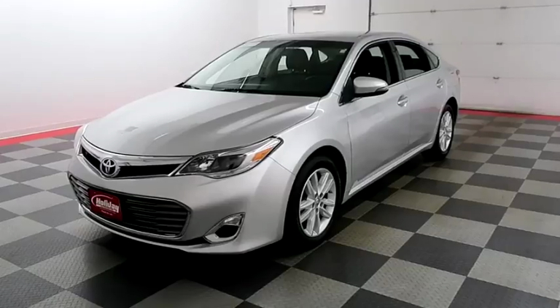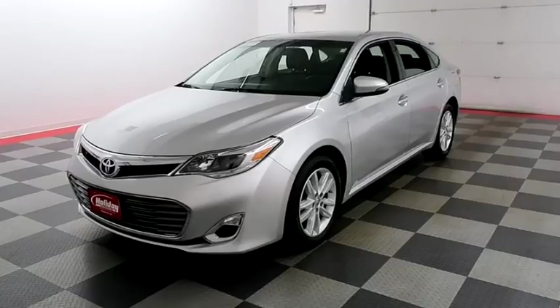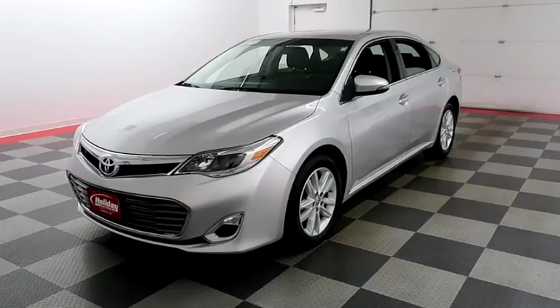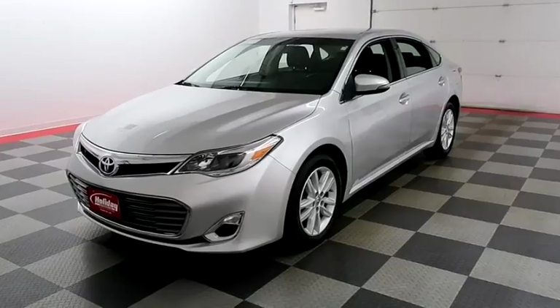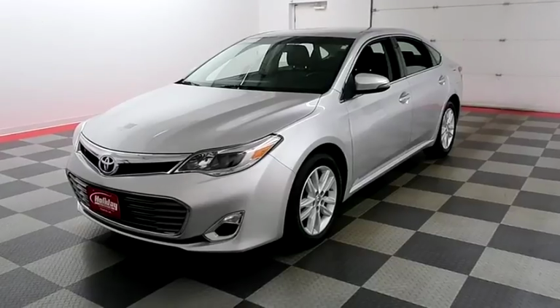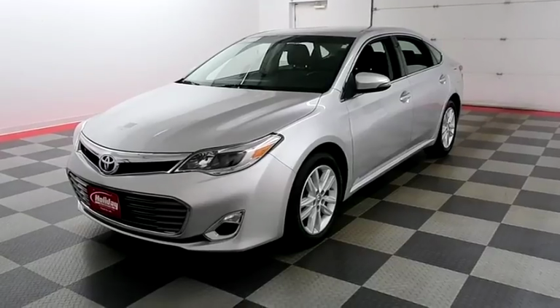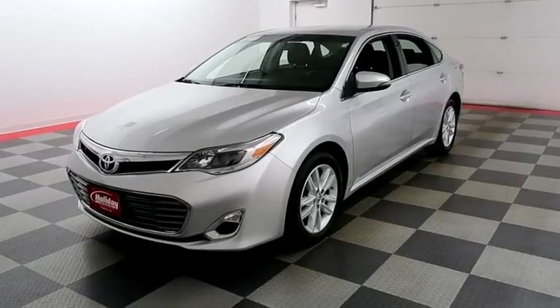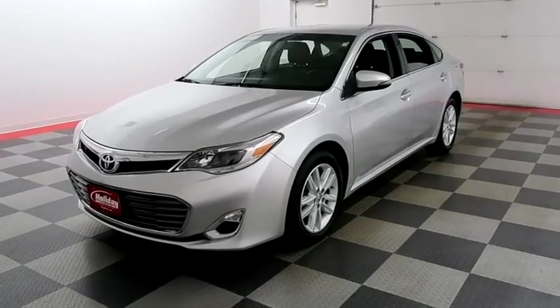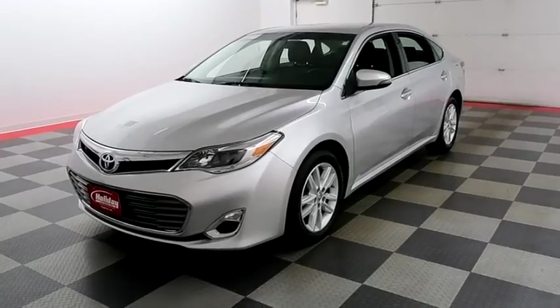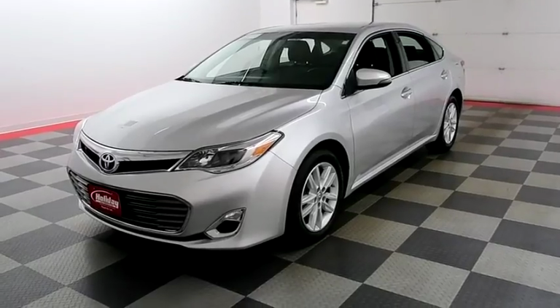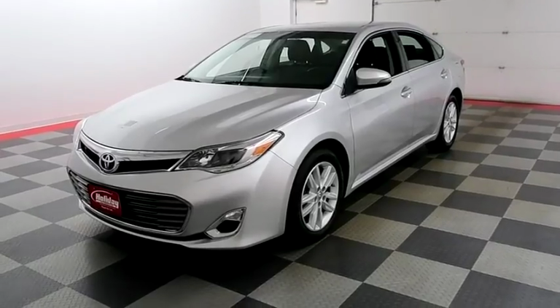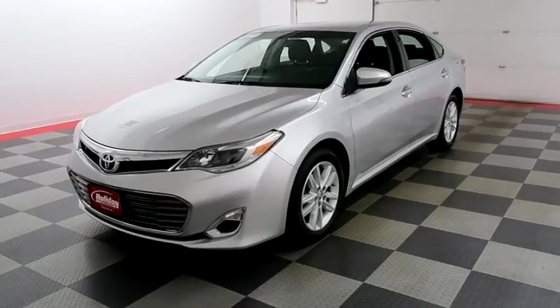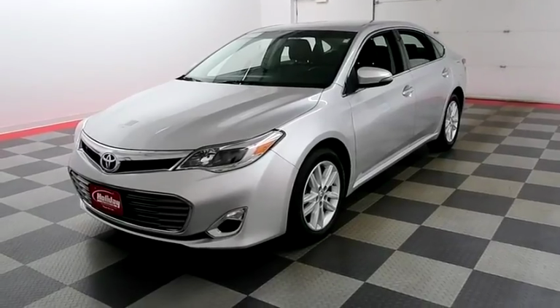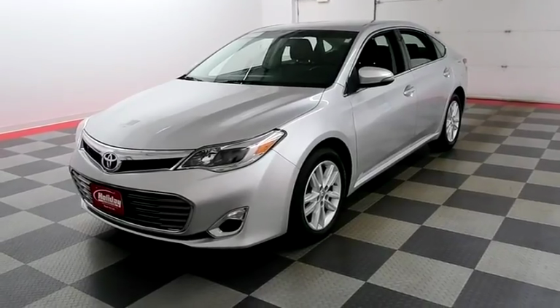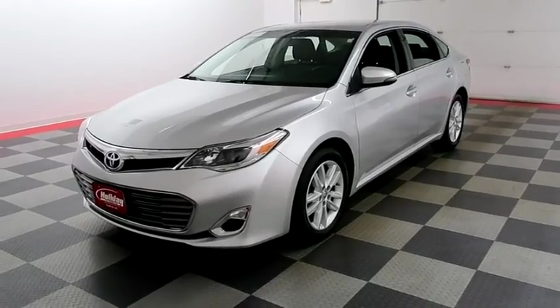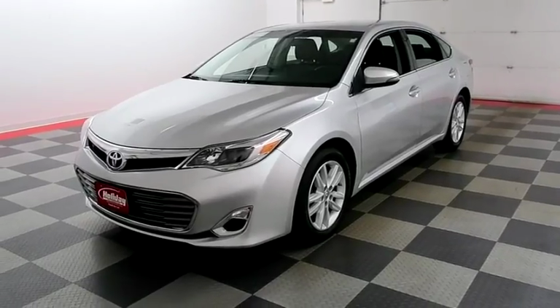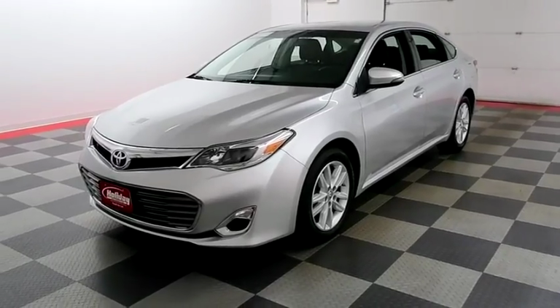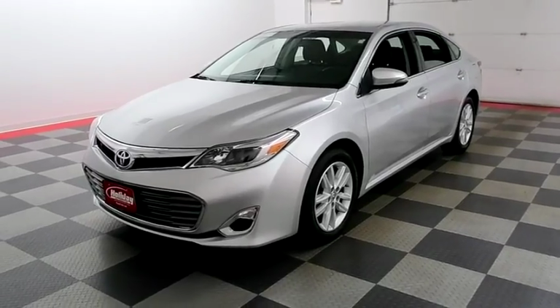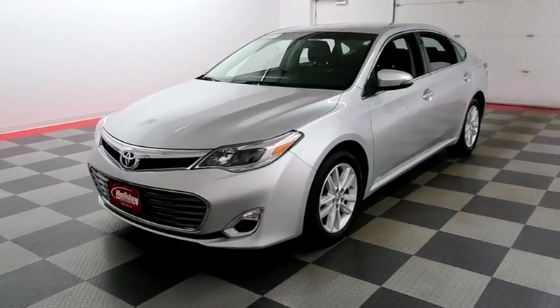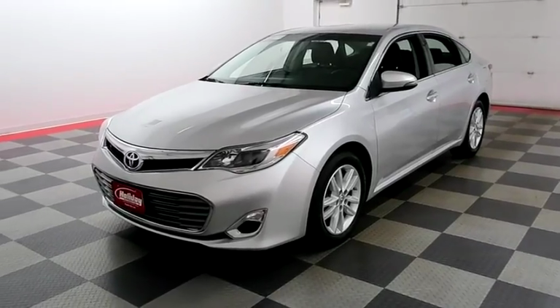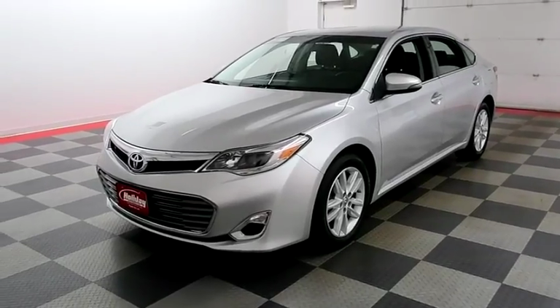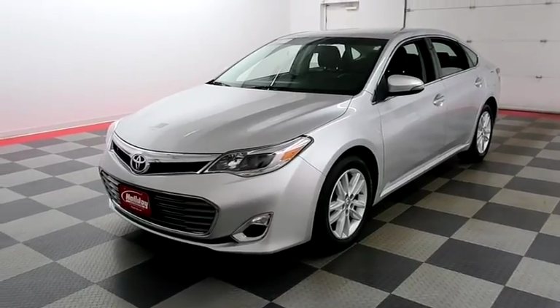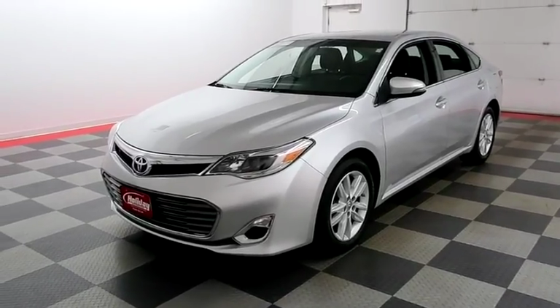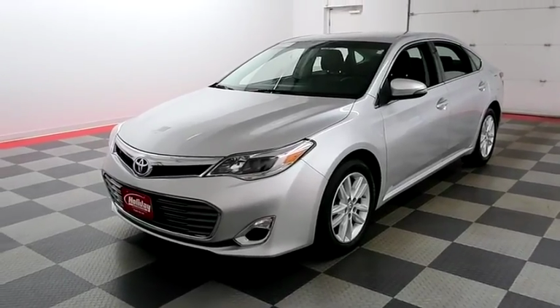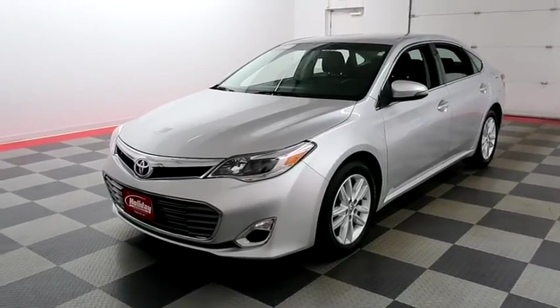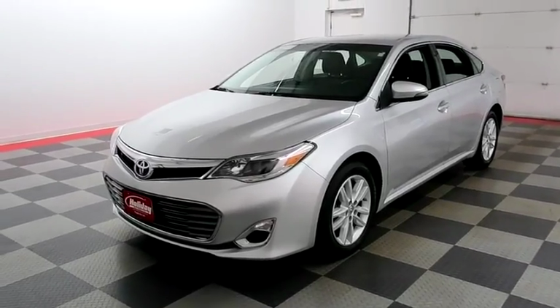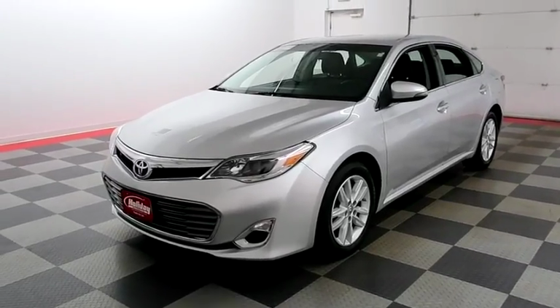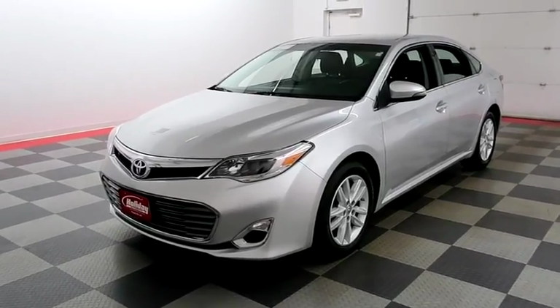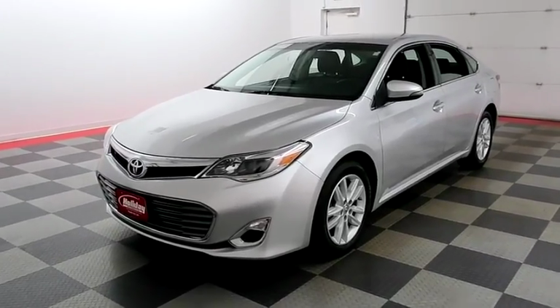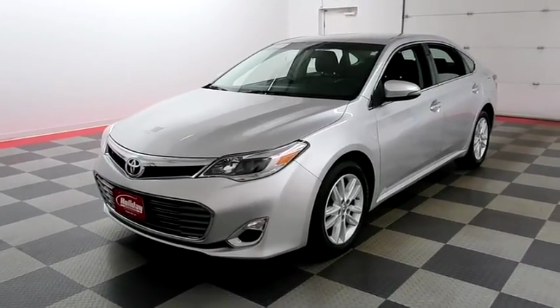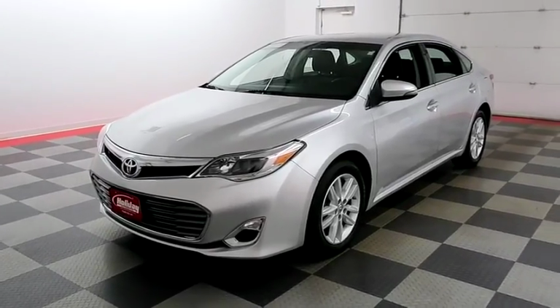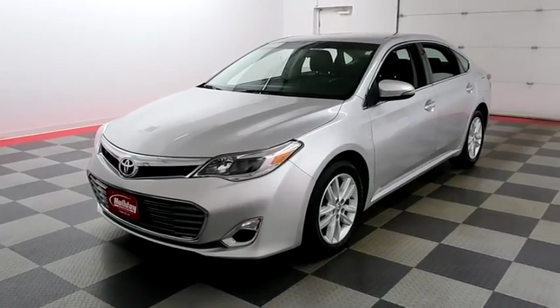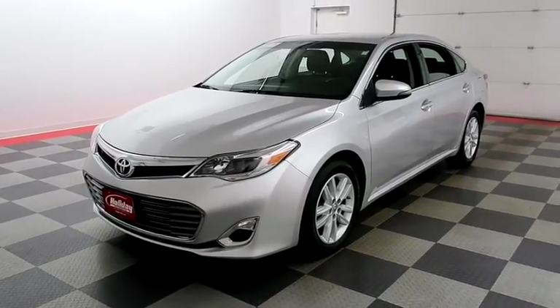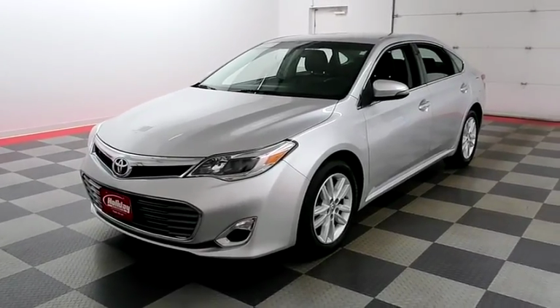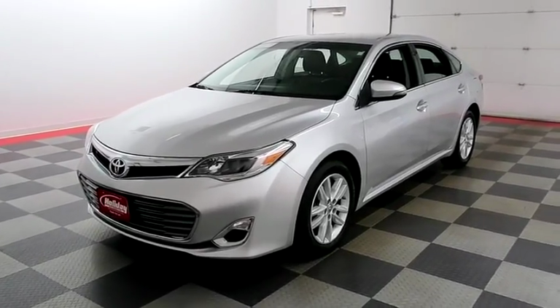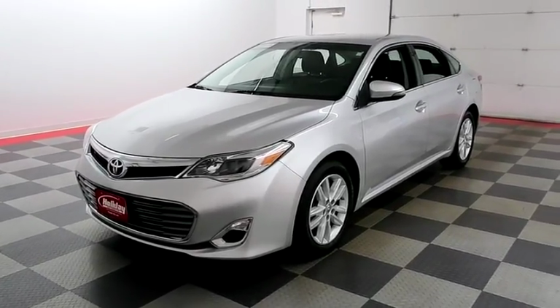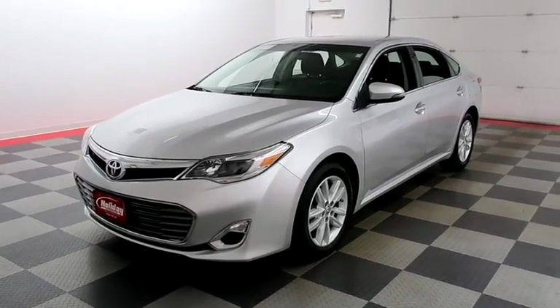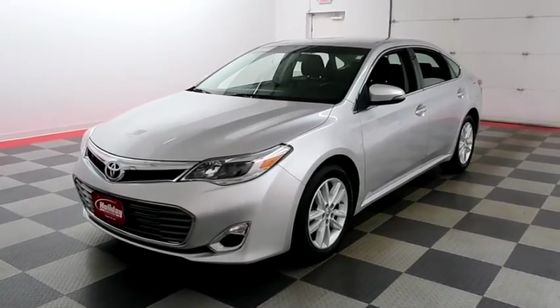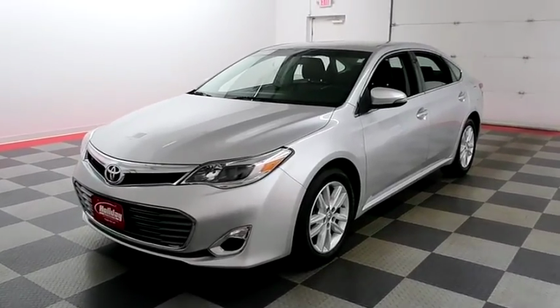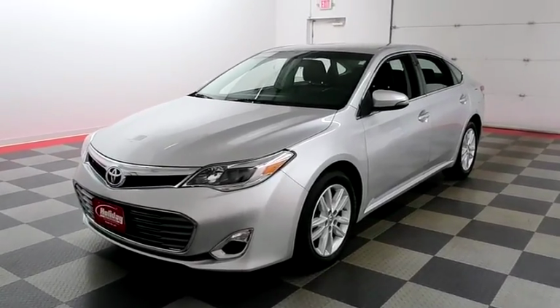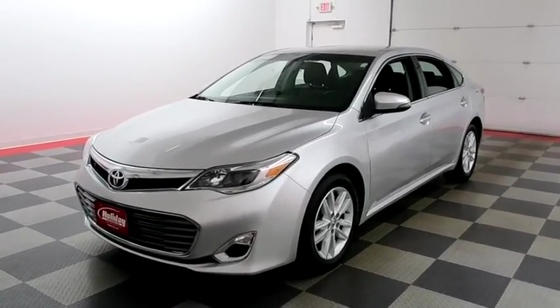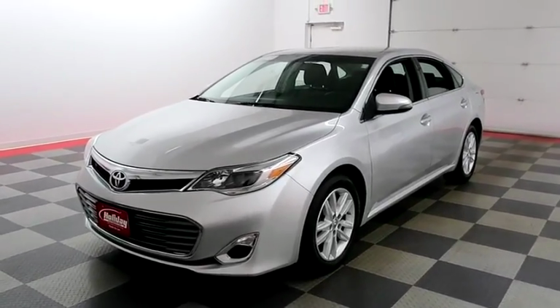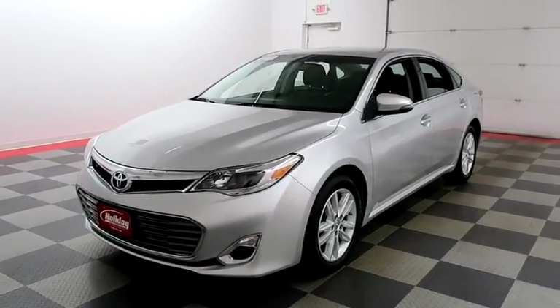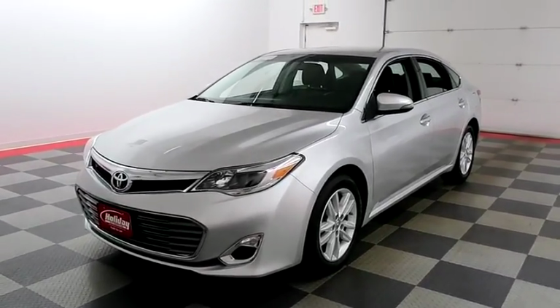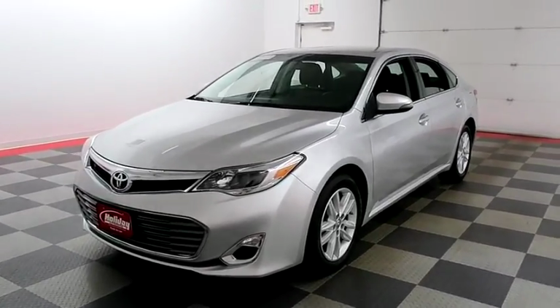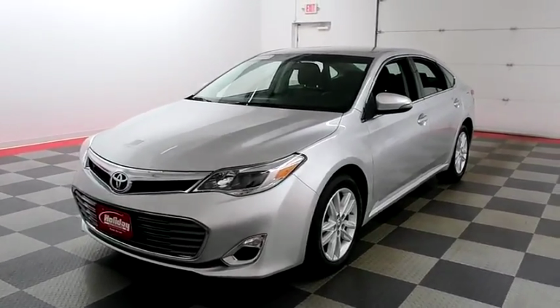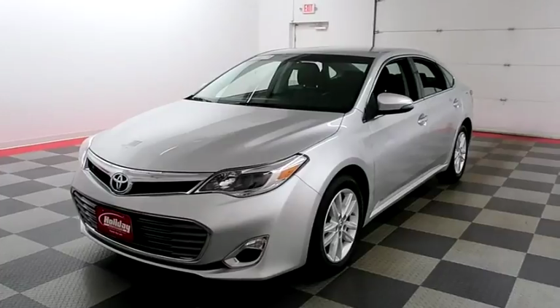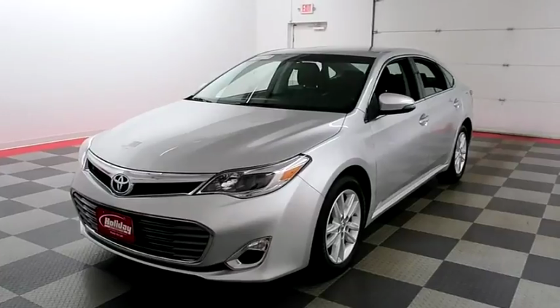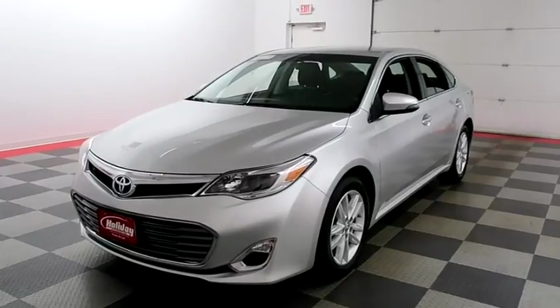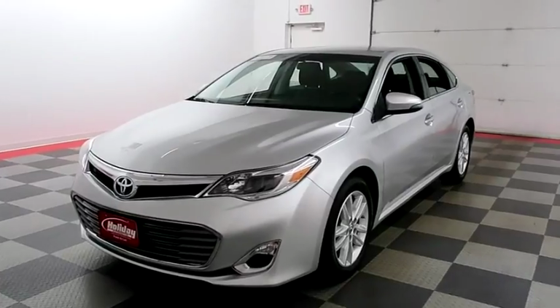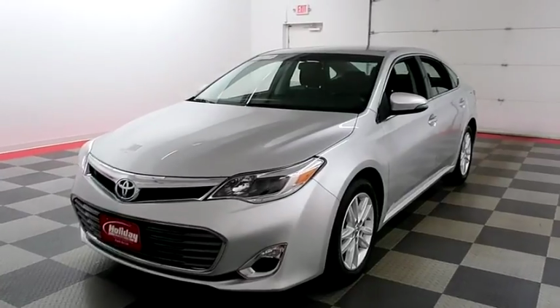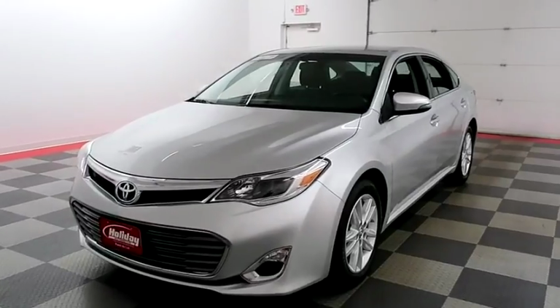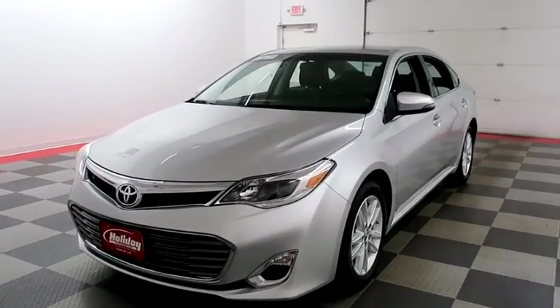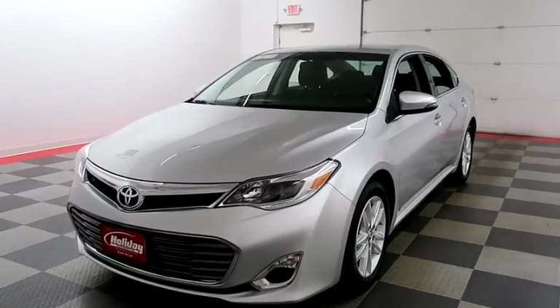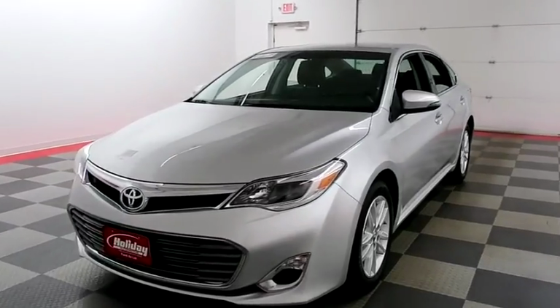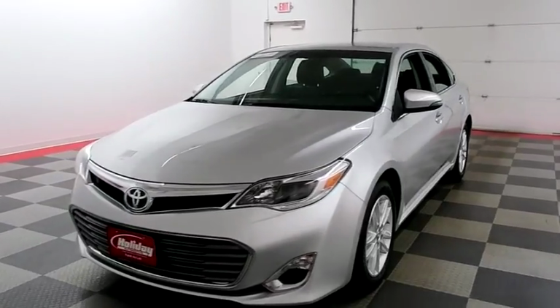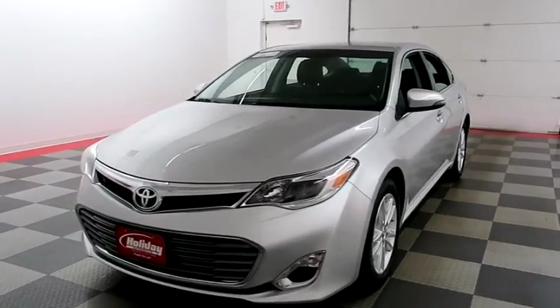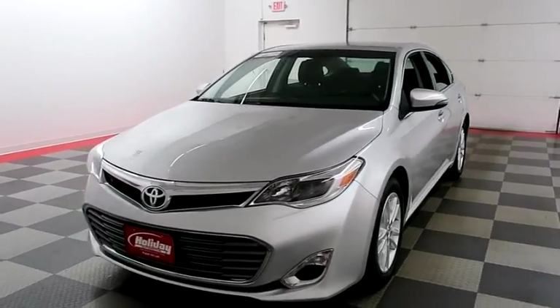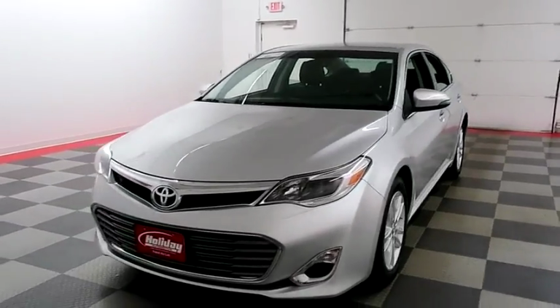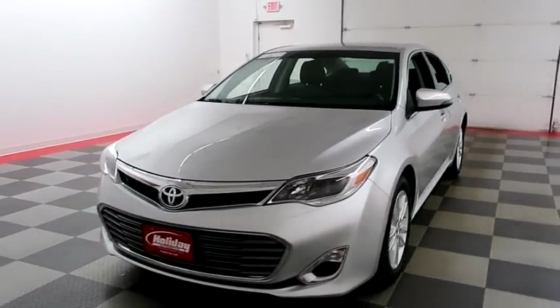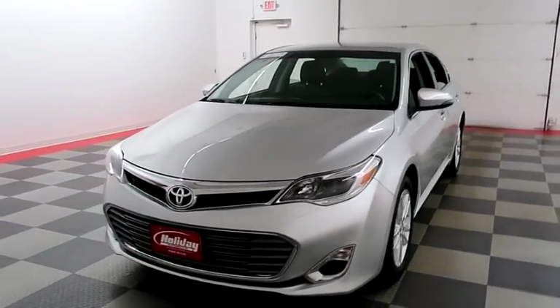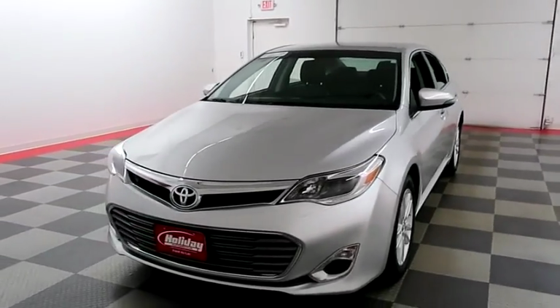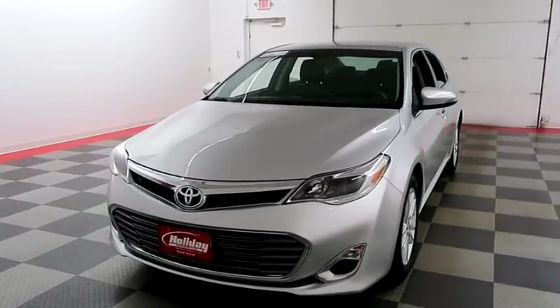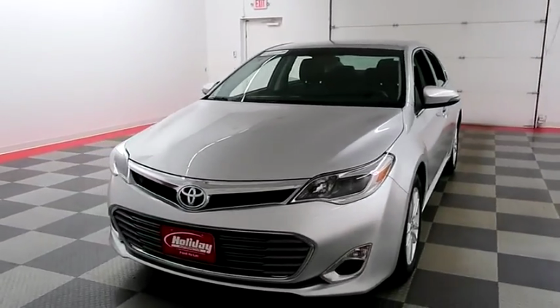Hi, I'm Andy with Holiday Automotive. Today we're going to take a look at a 2013 Toyota Avalon.